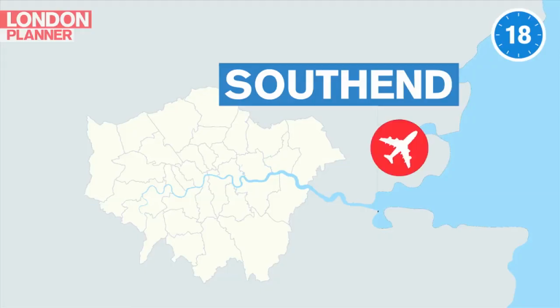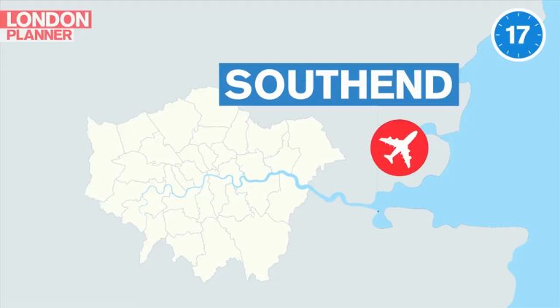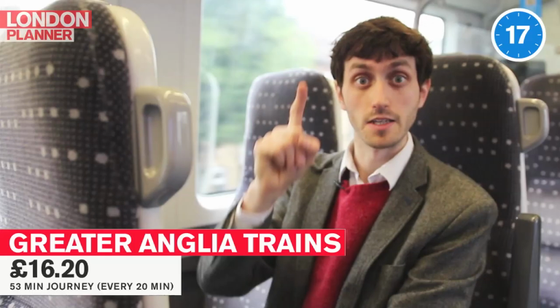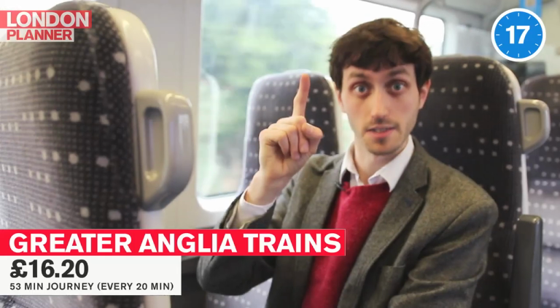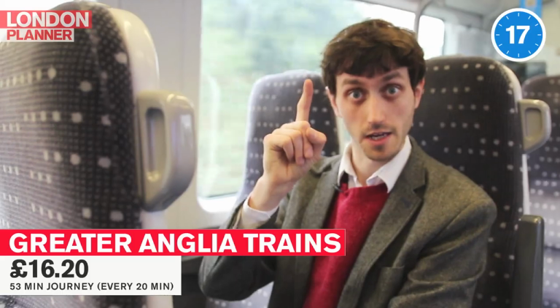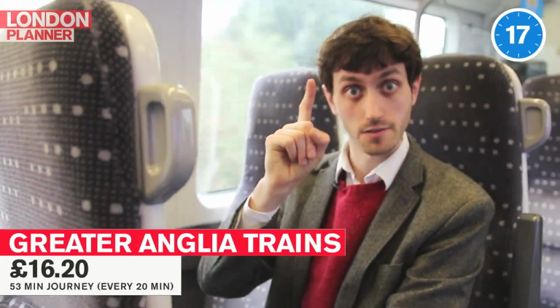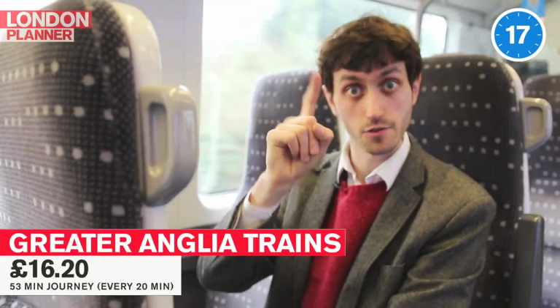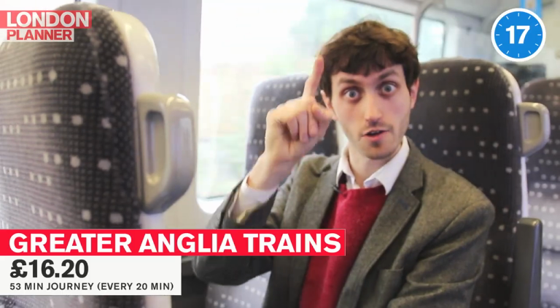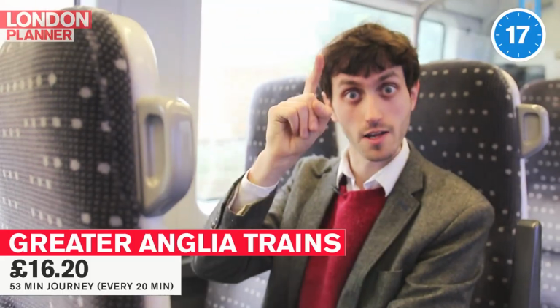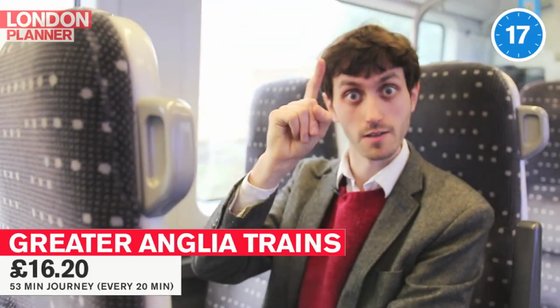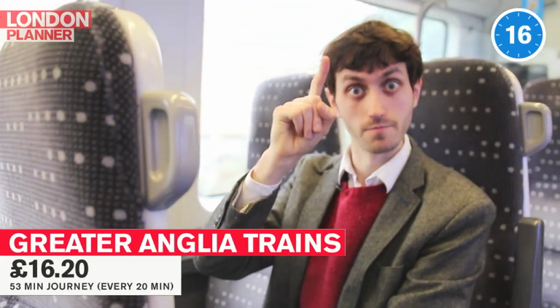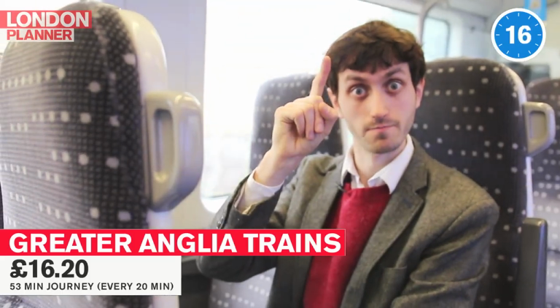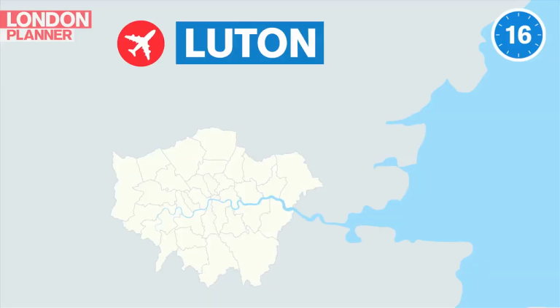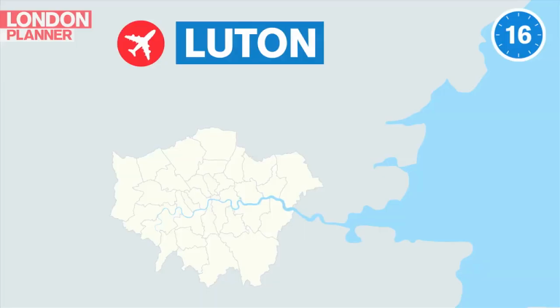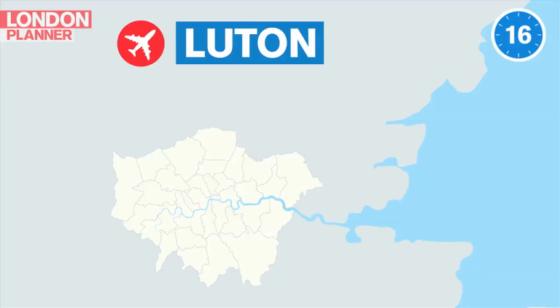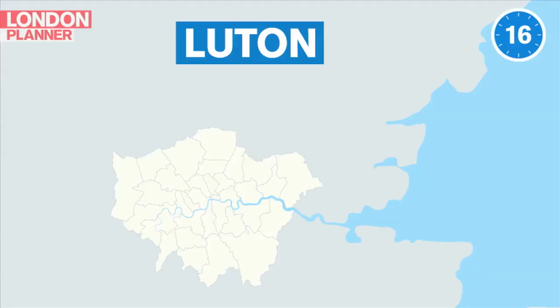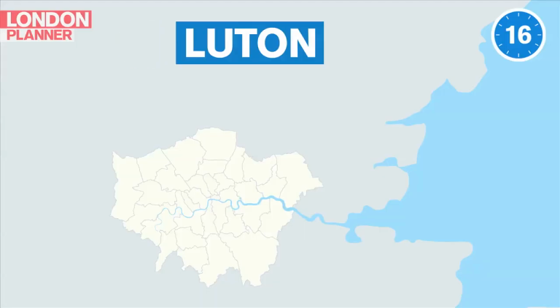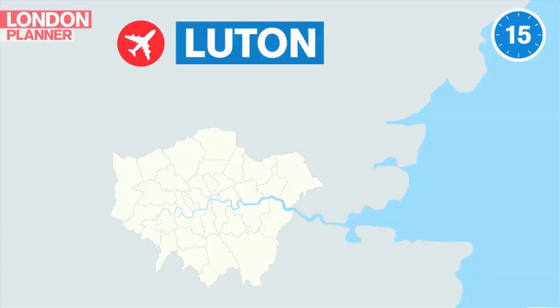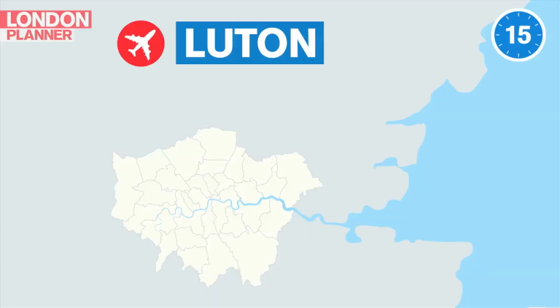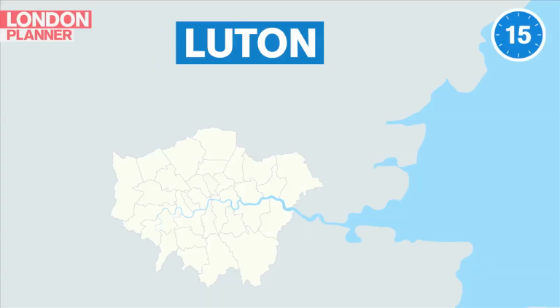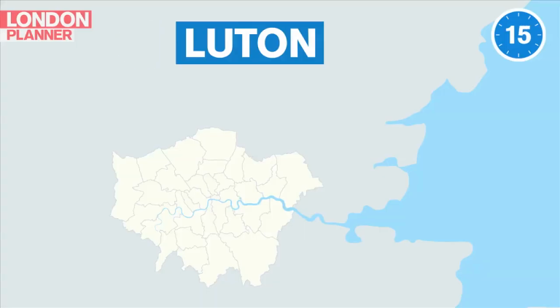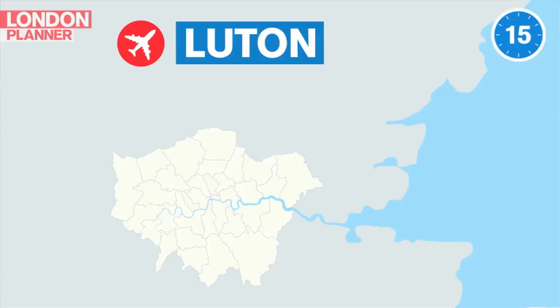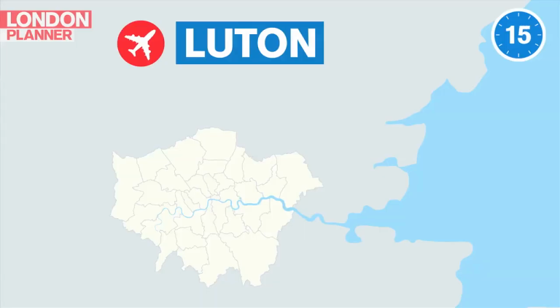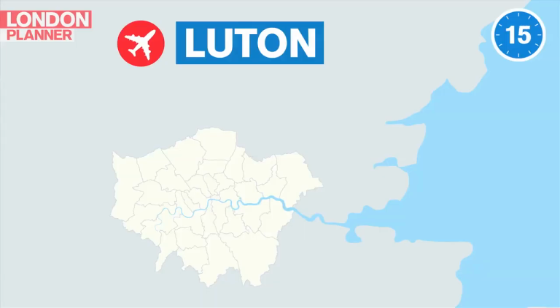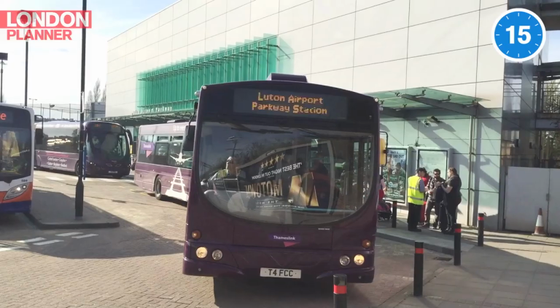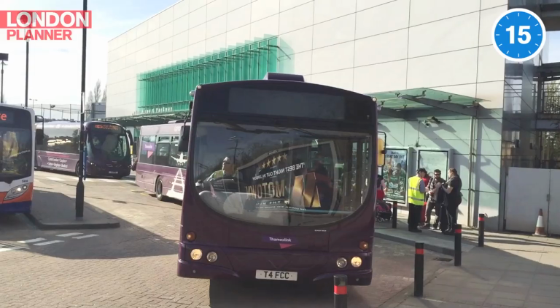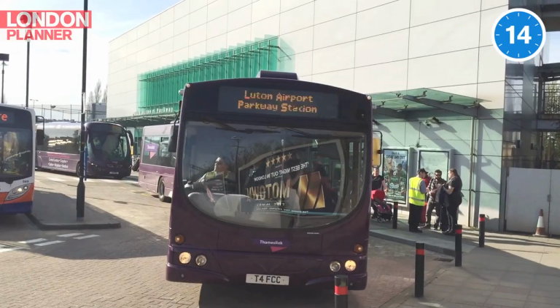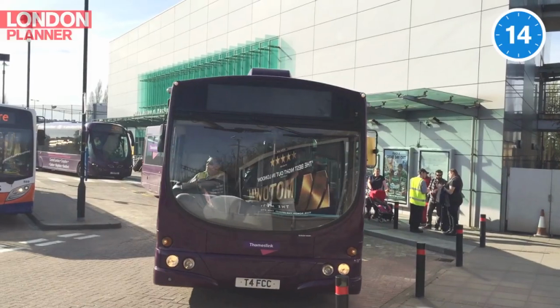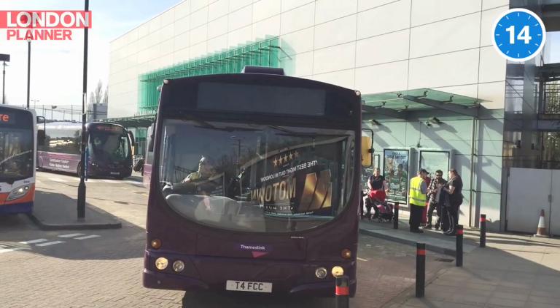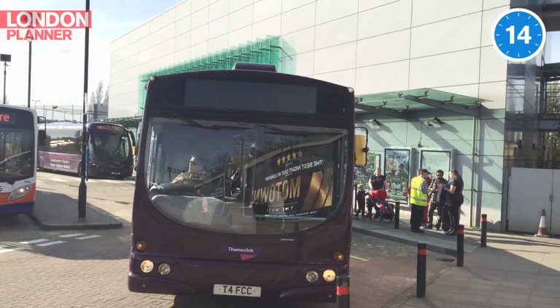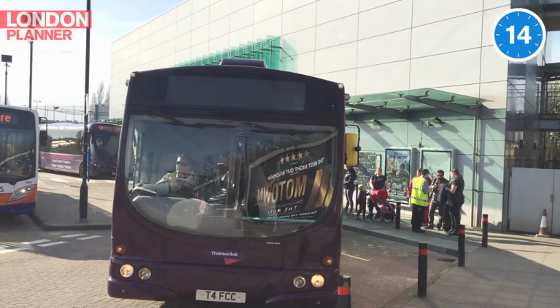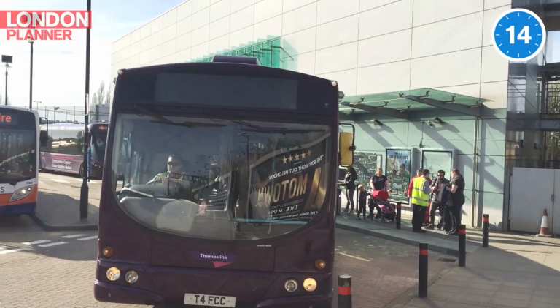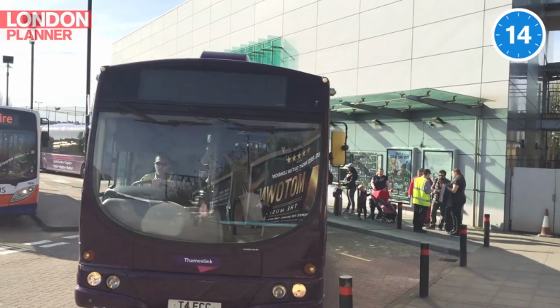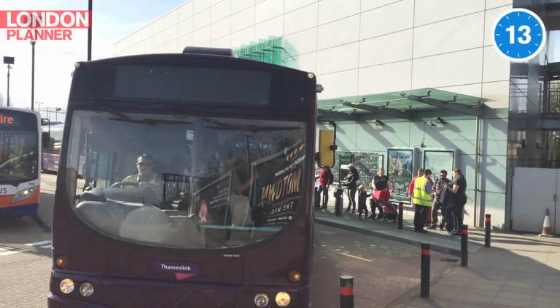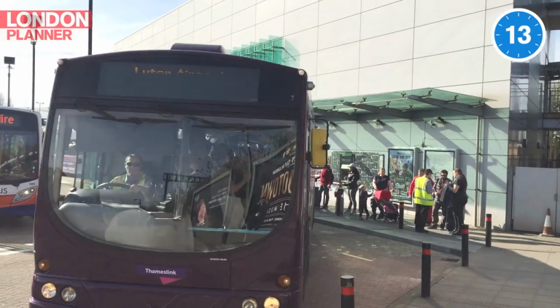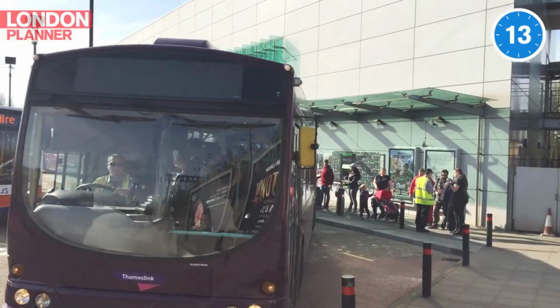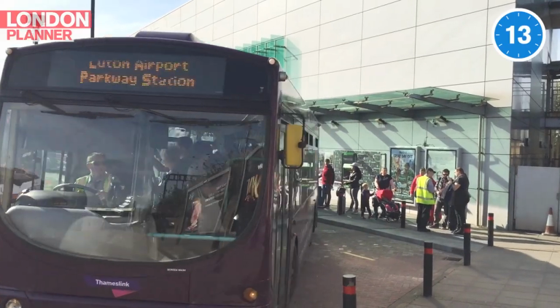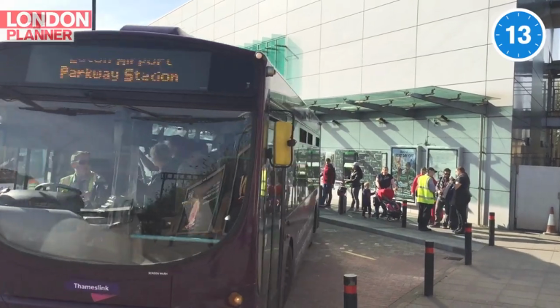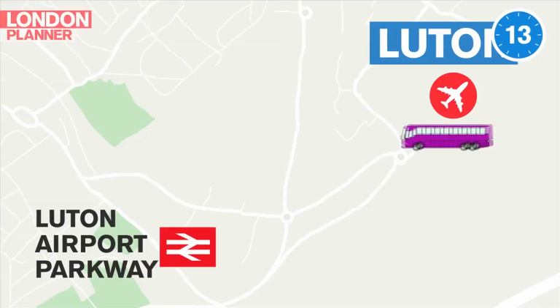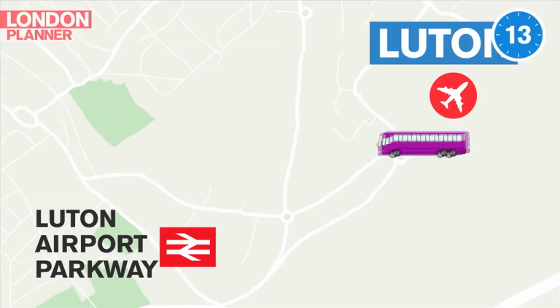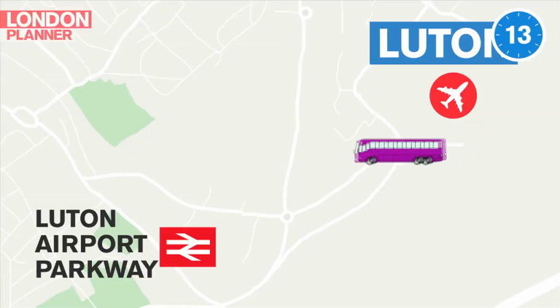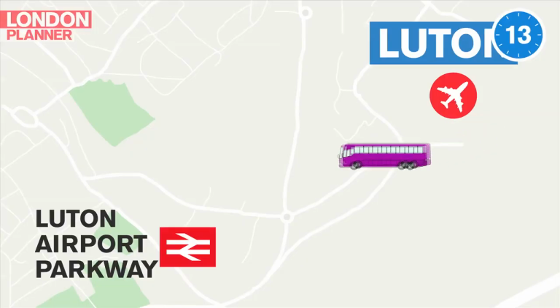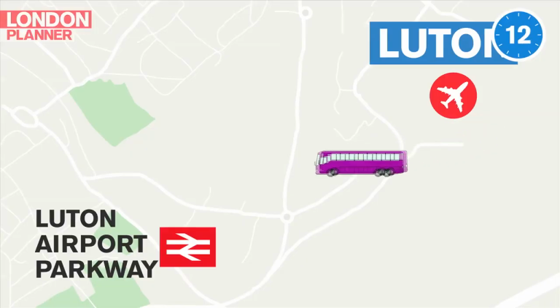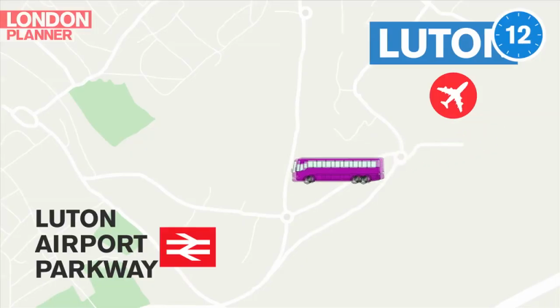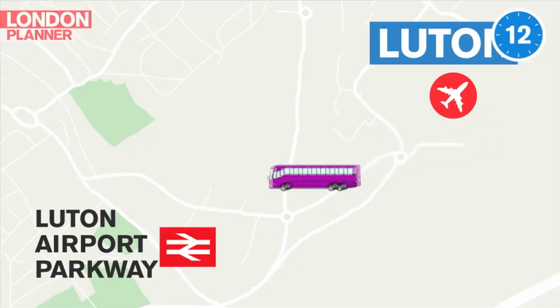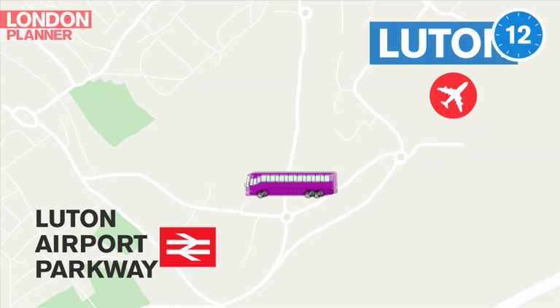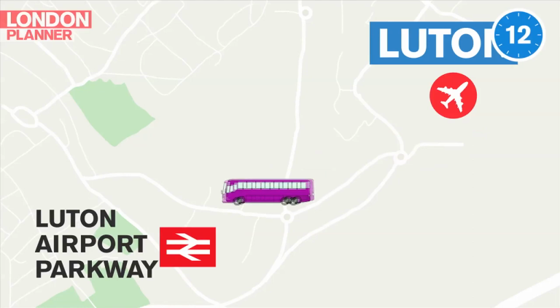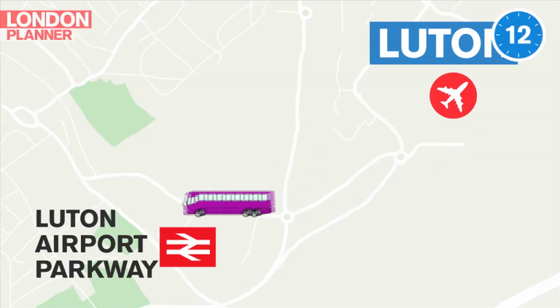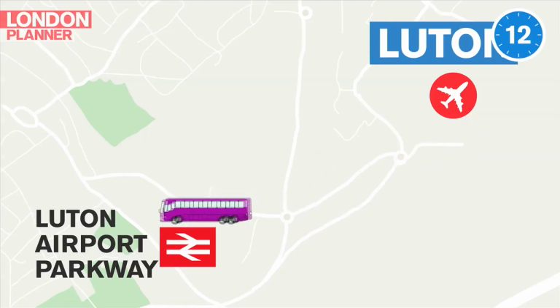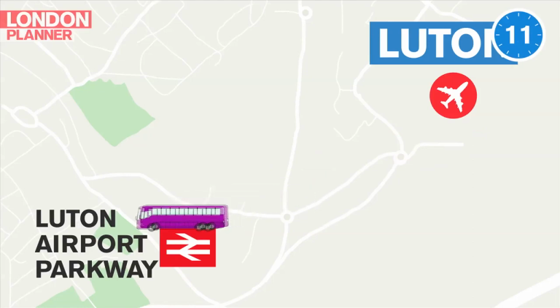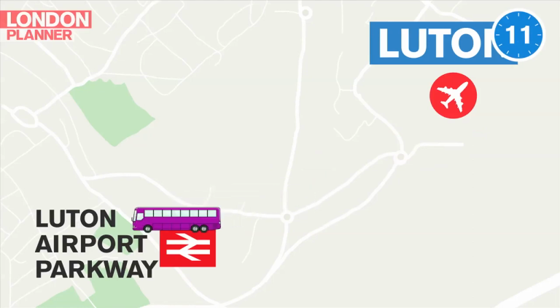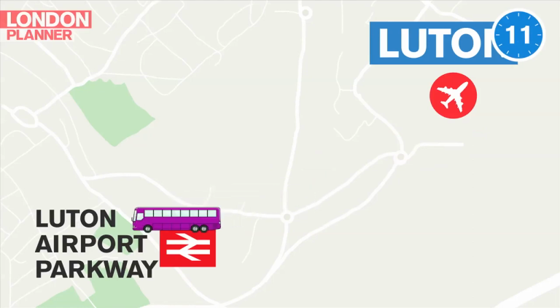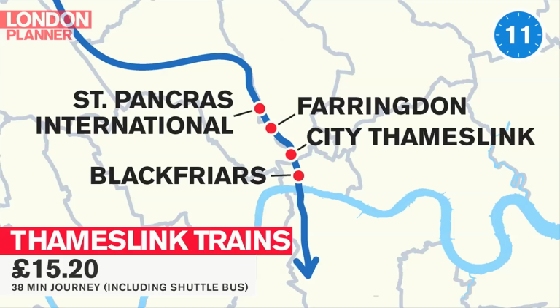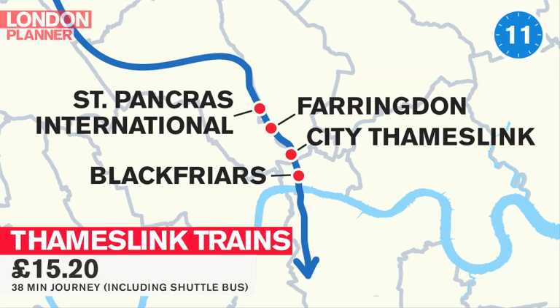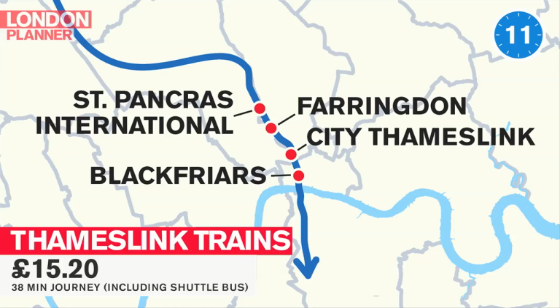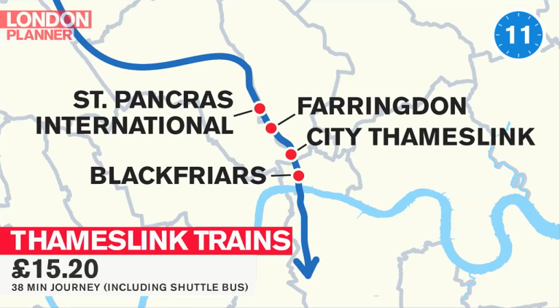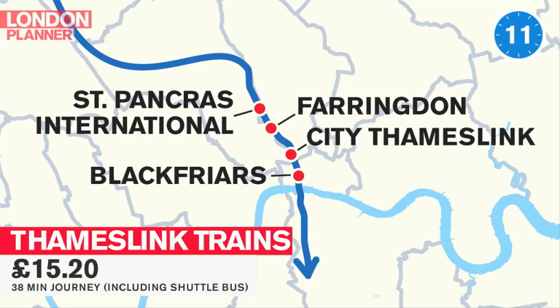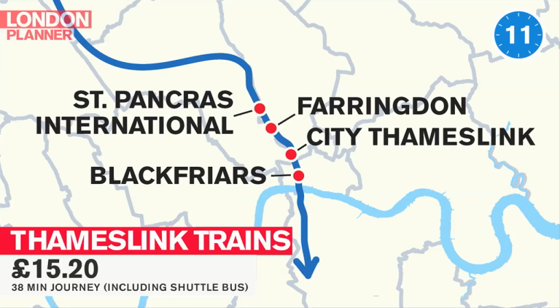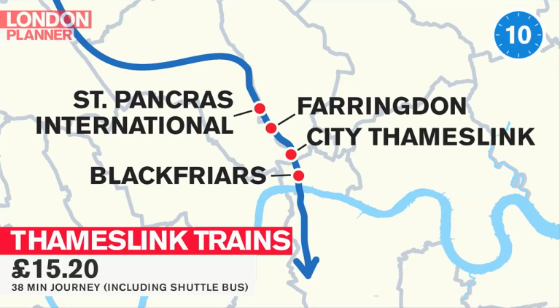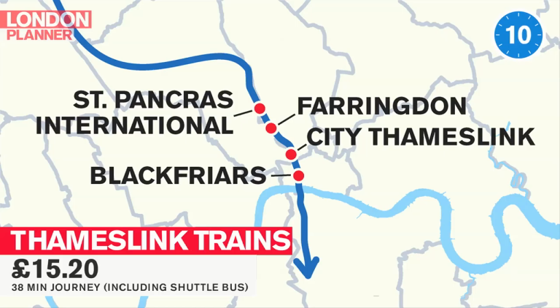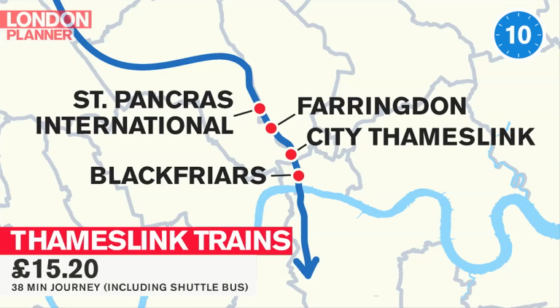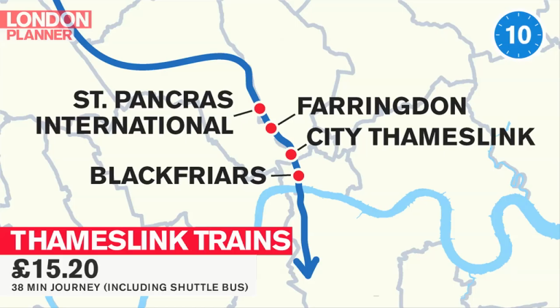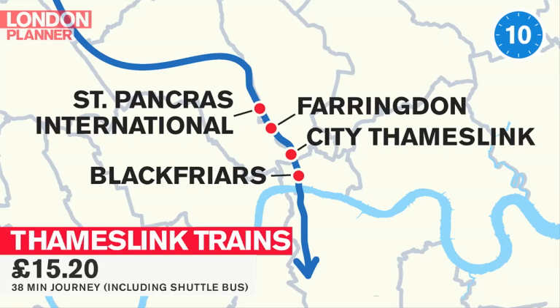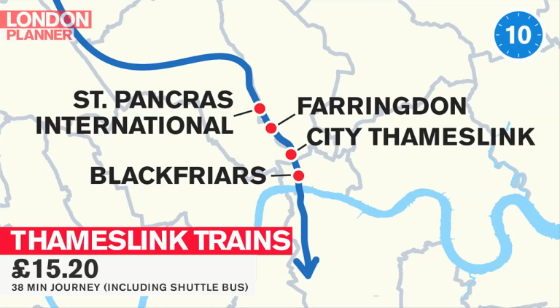You take the train. There's a shuttle bus to the very nearby Luton Airport Parkway, and then it's just 30 minutes to St Pancras.